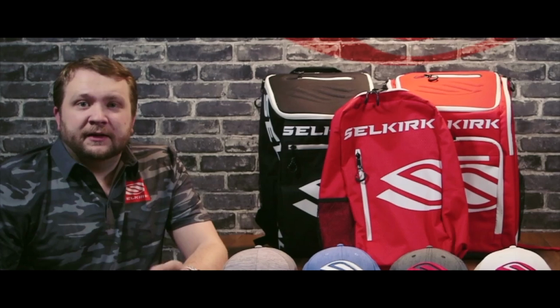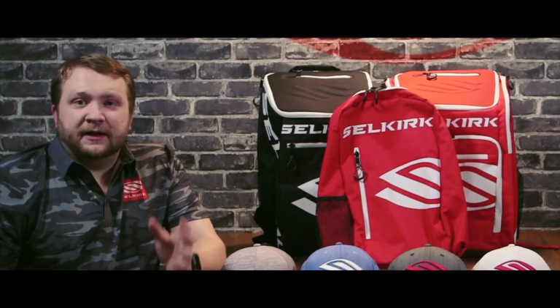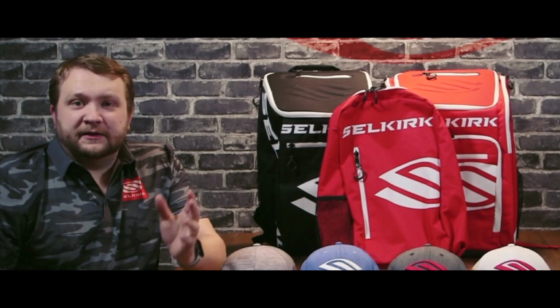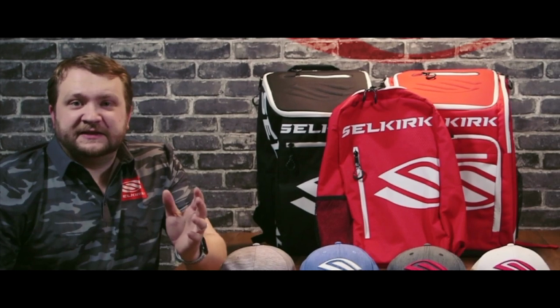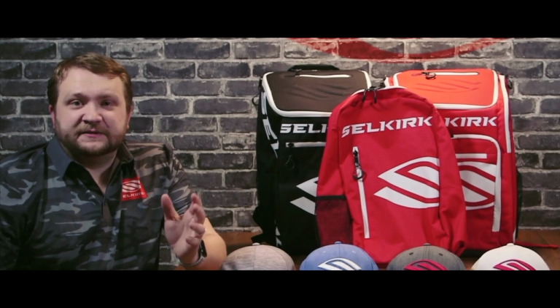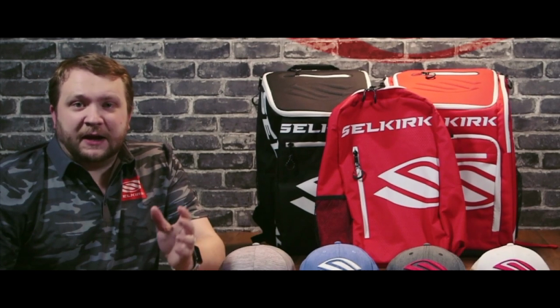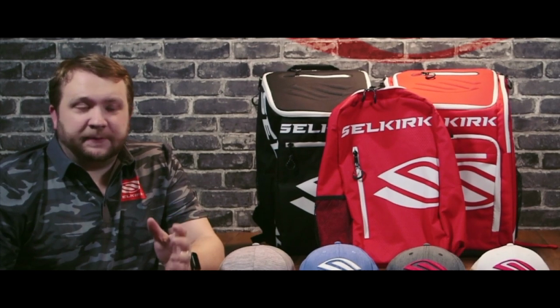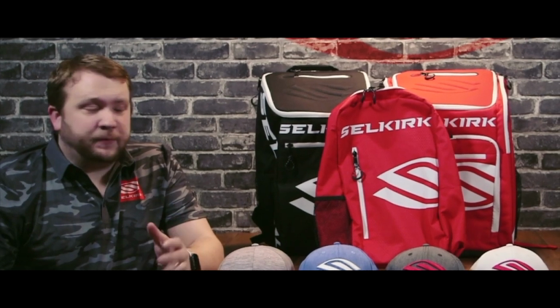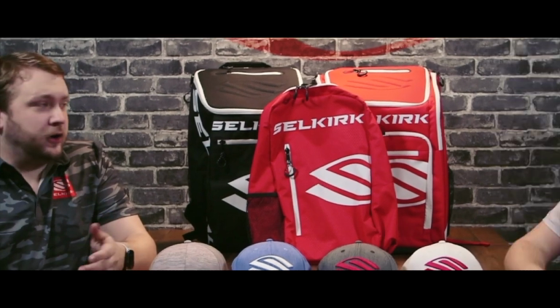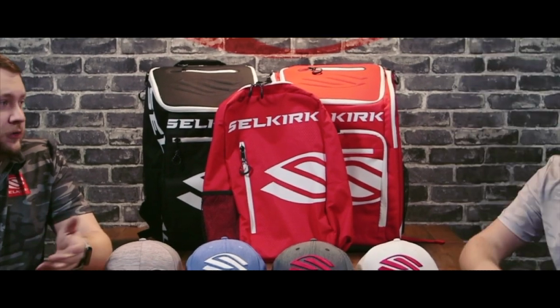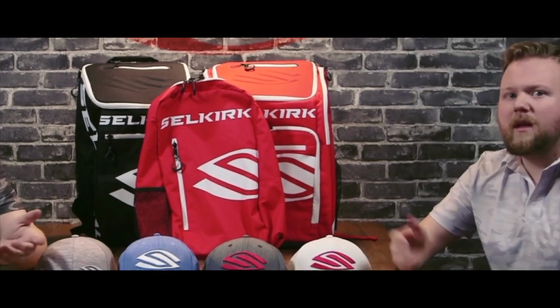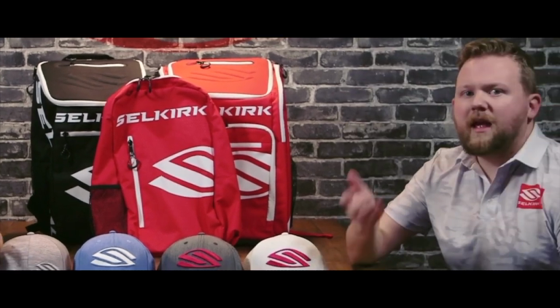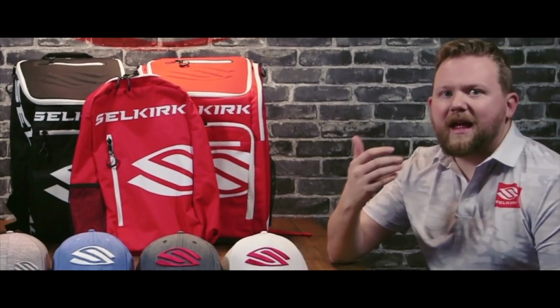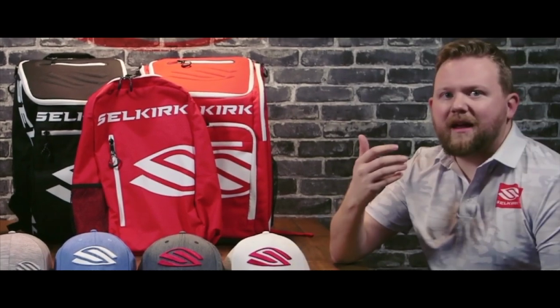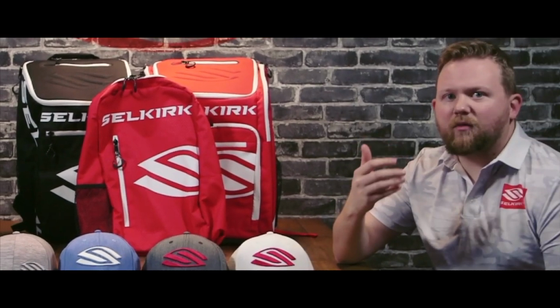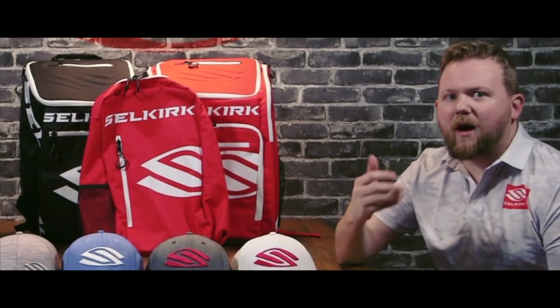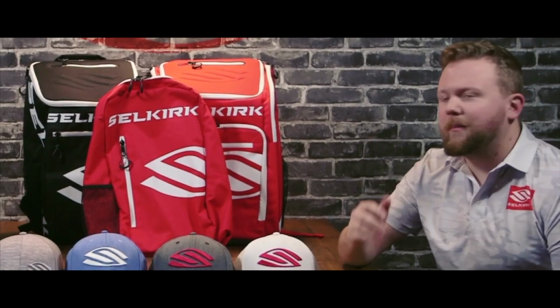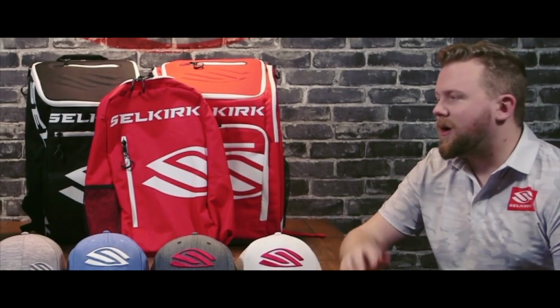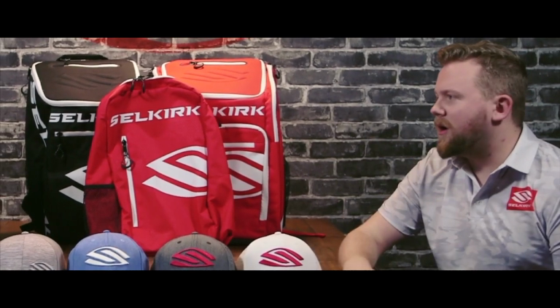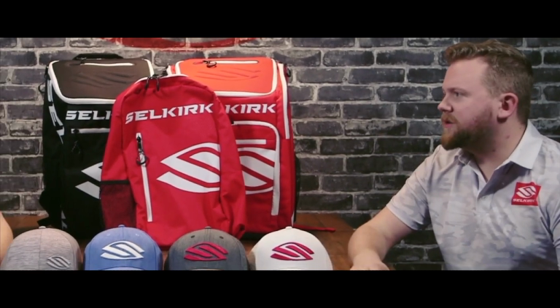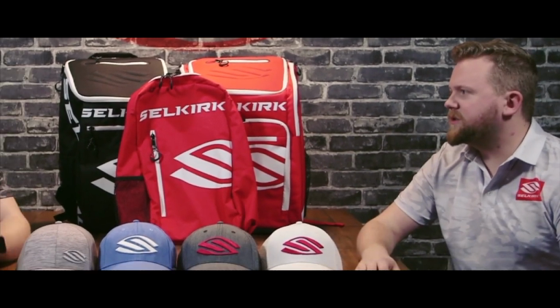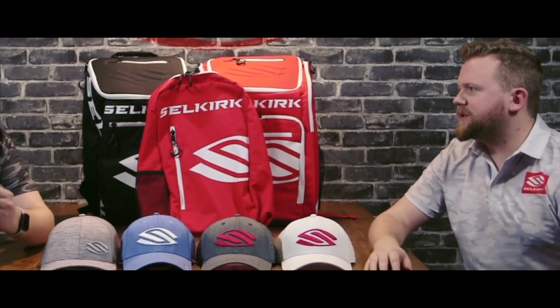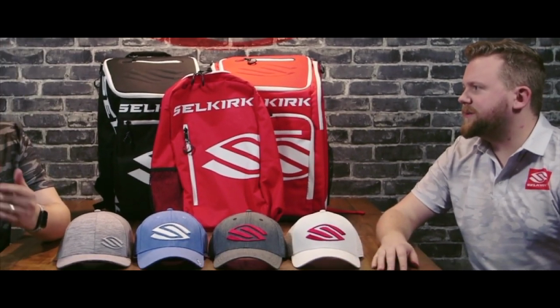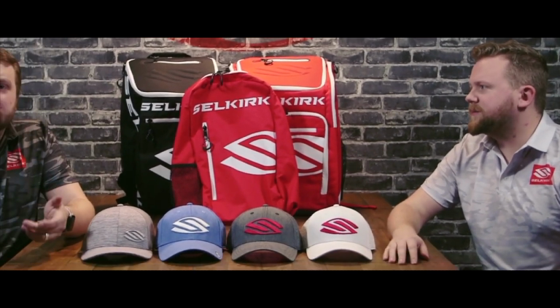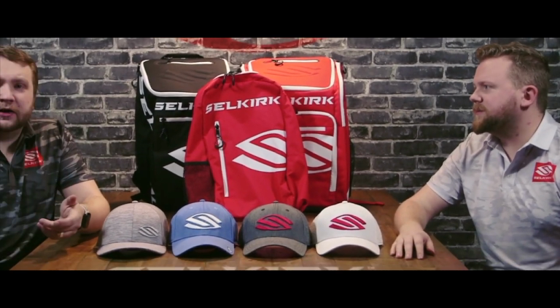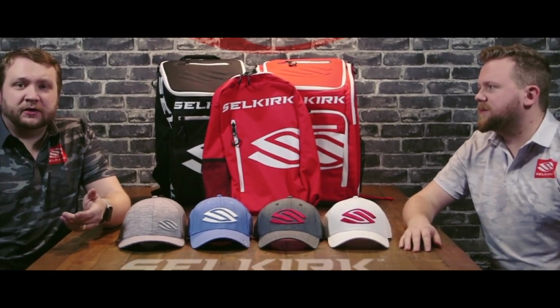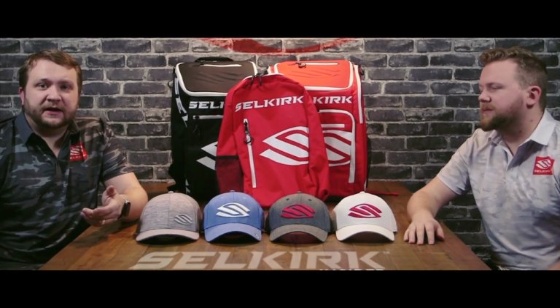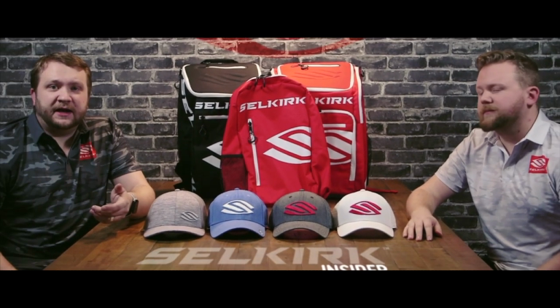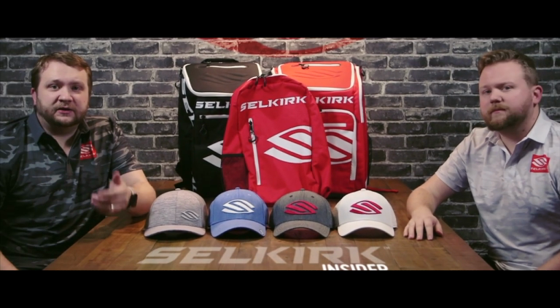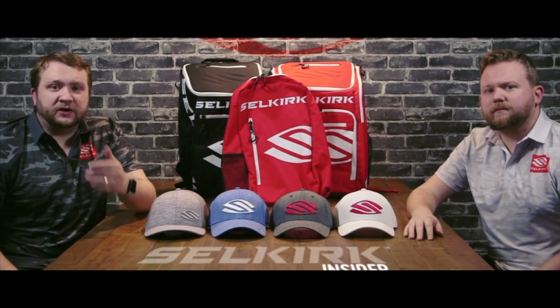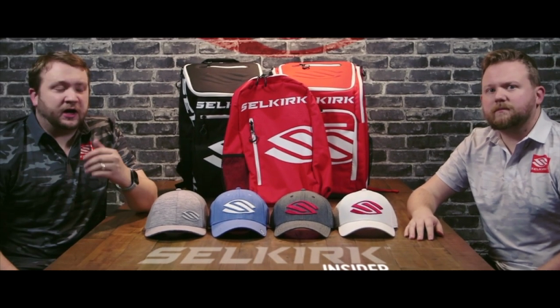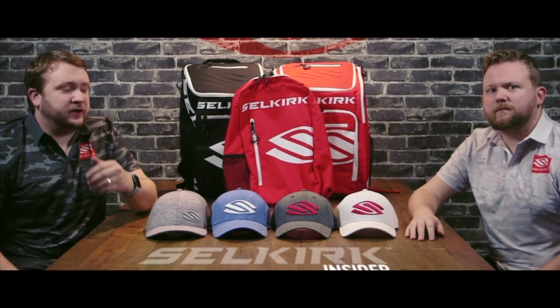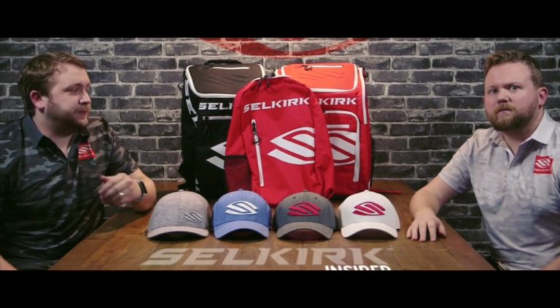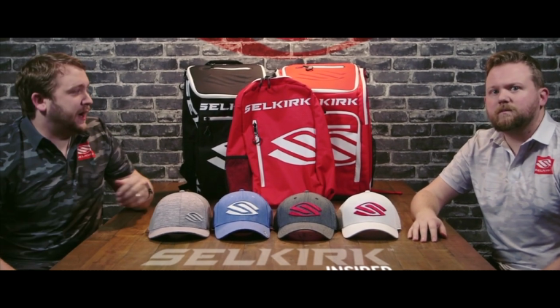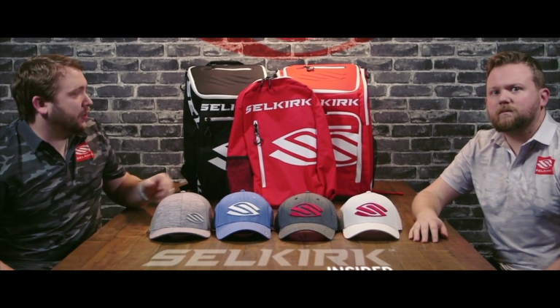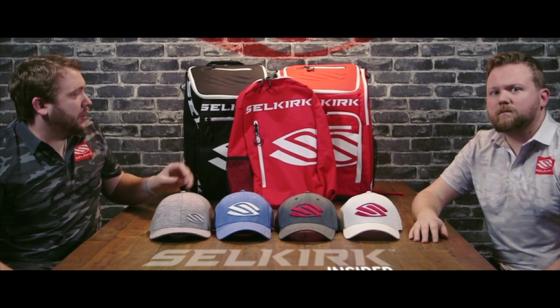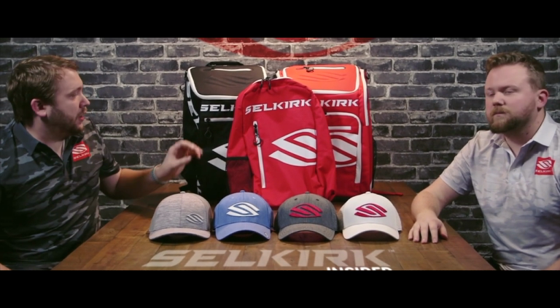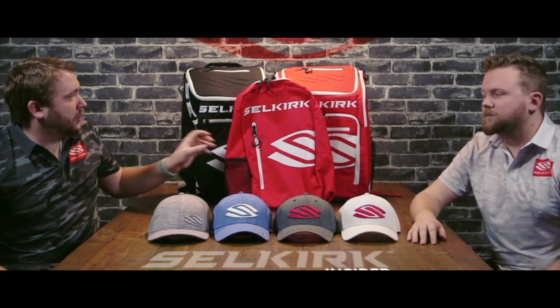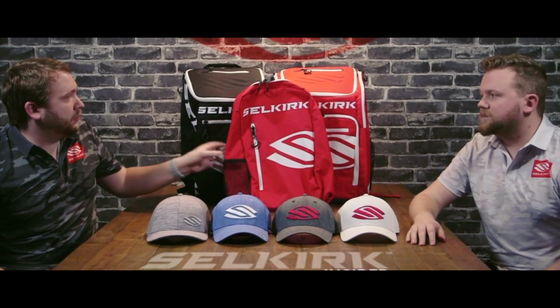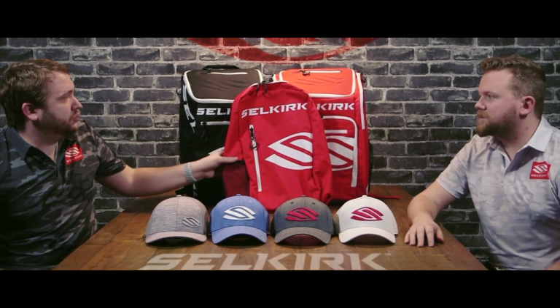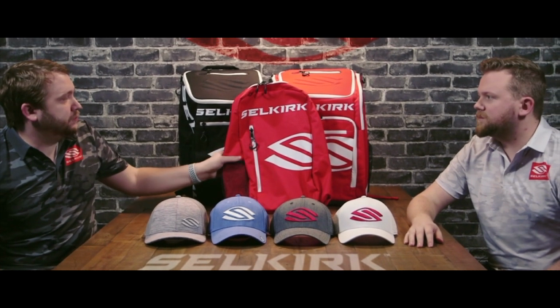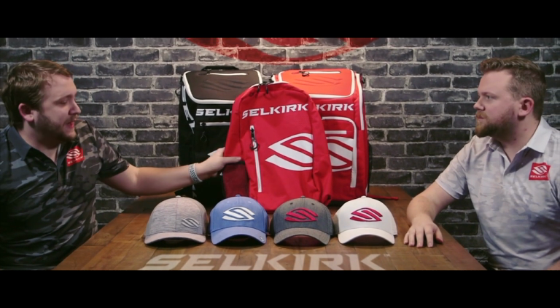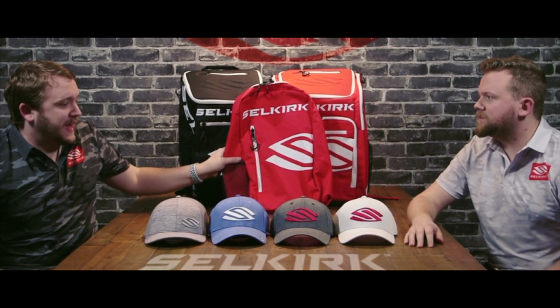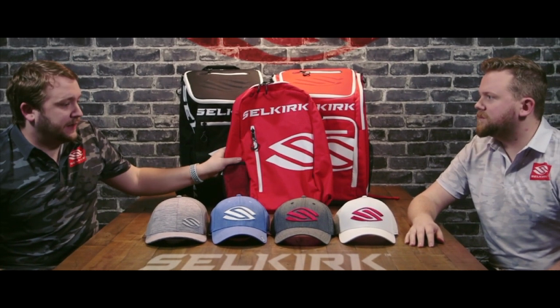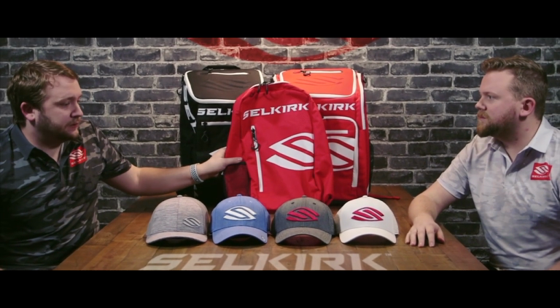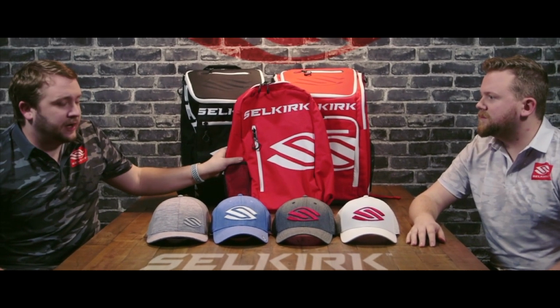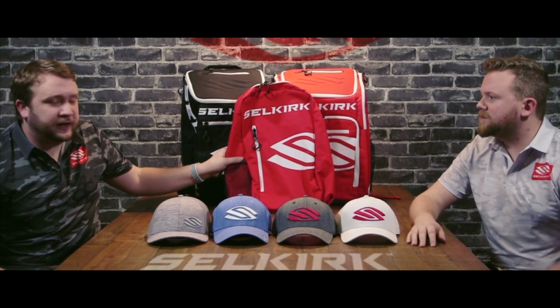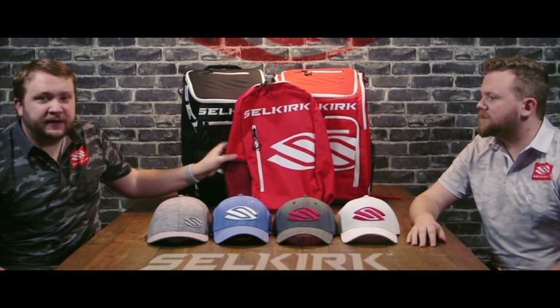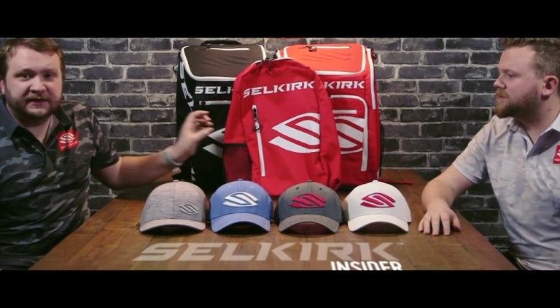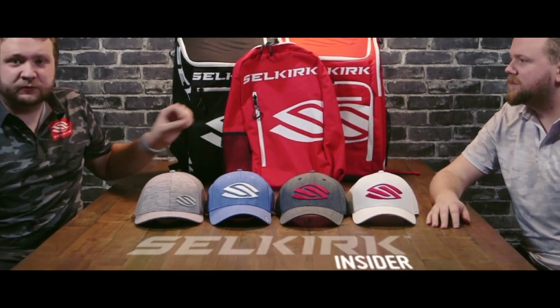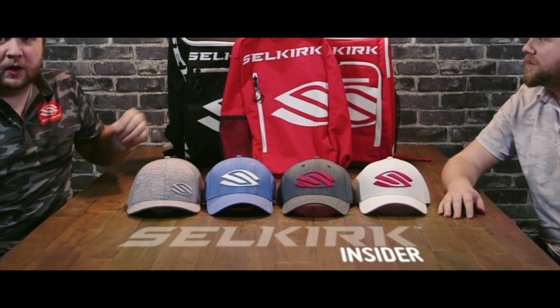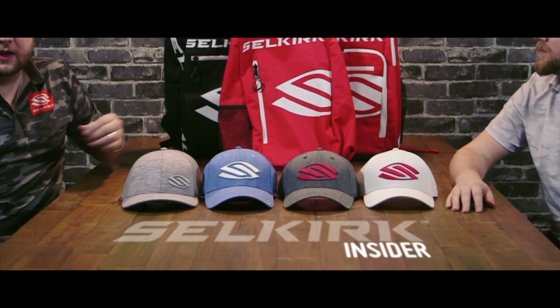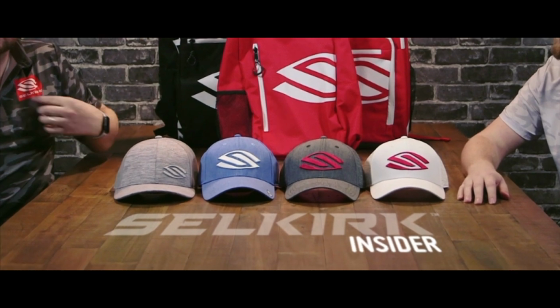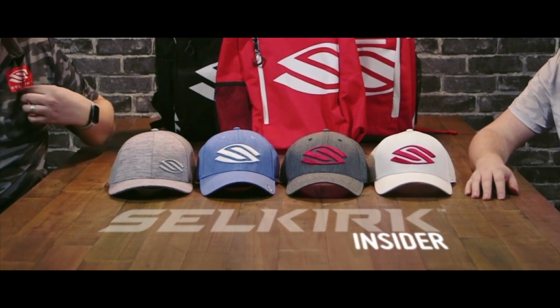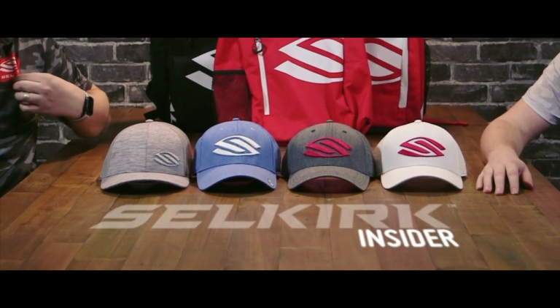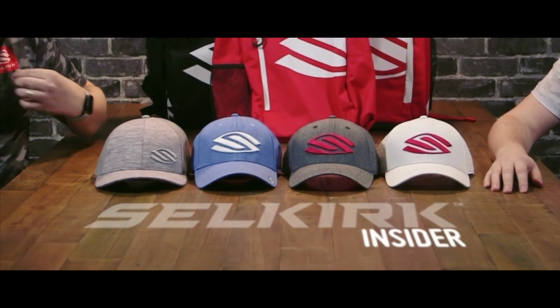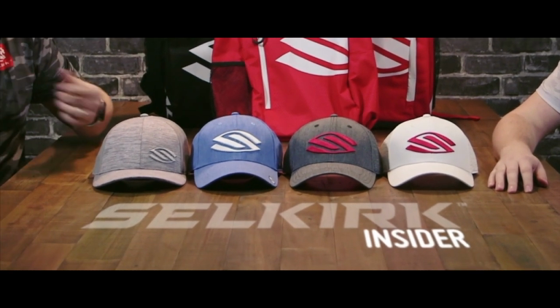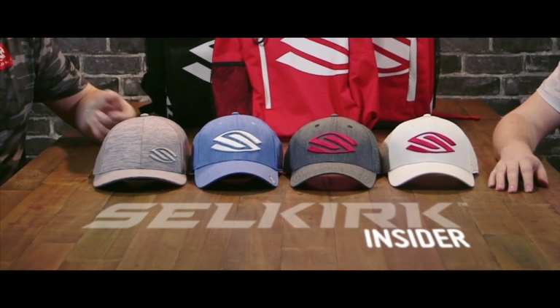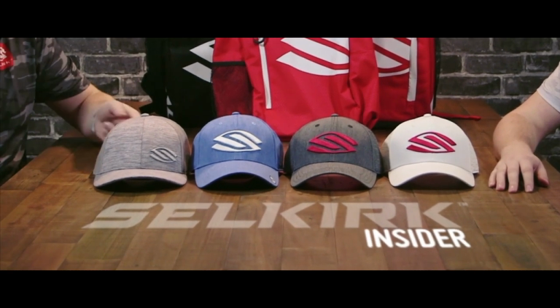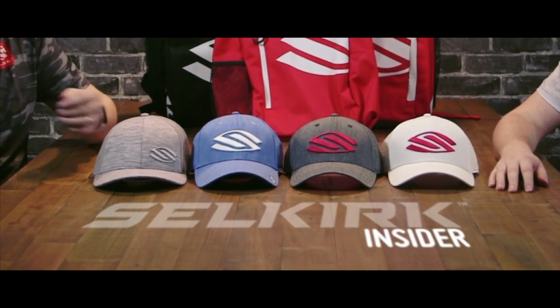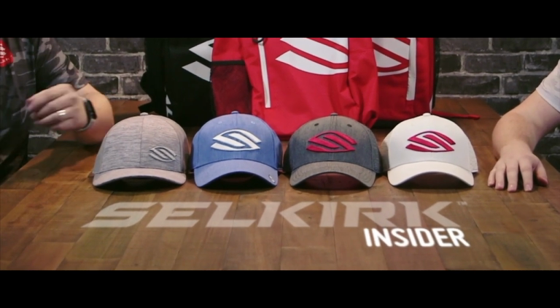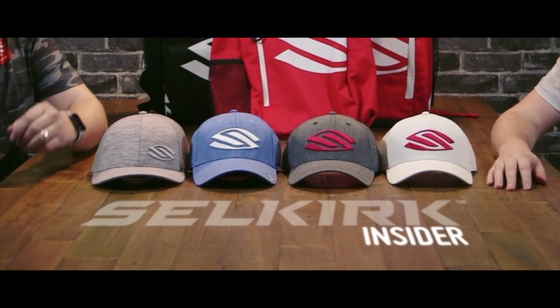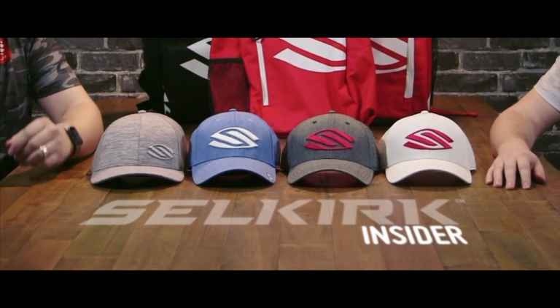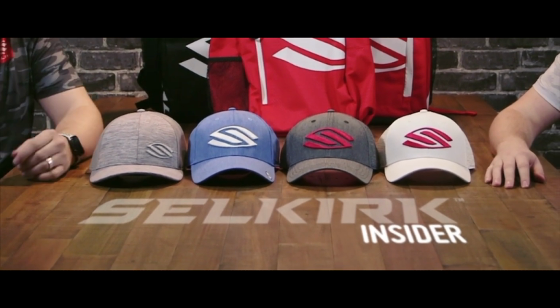Hey, this is Mike Barnes and Rob Barnes, and we're here today to talk about our new bag line as well as new apparel and hats.